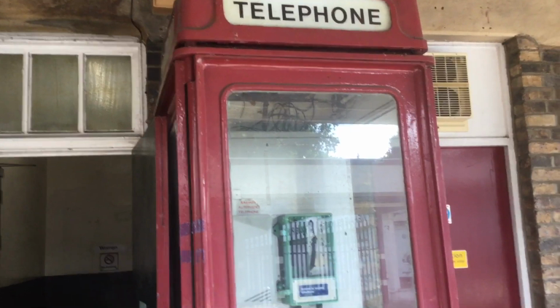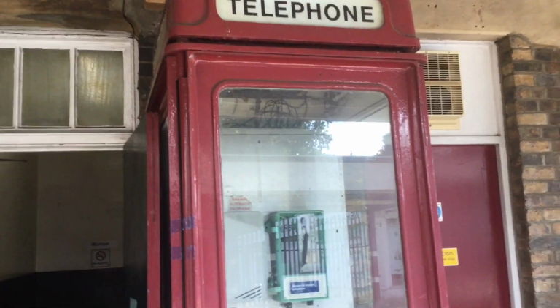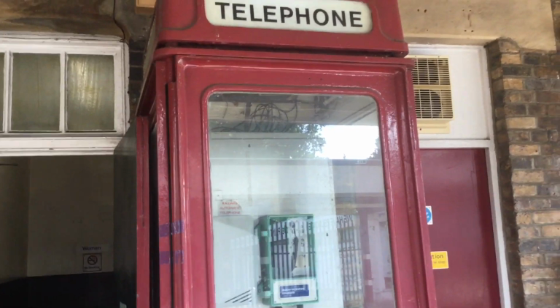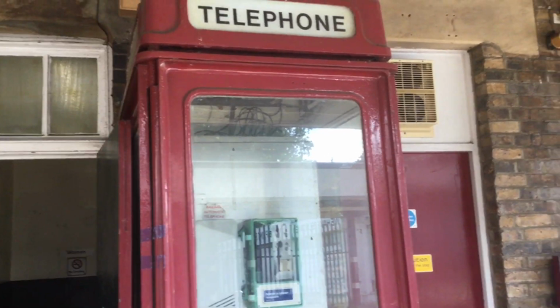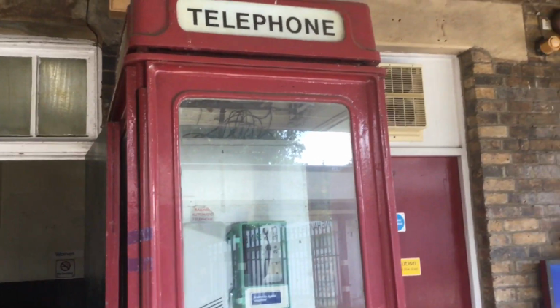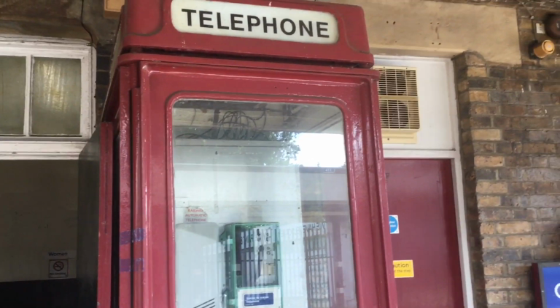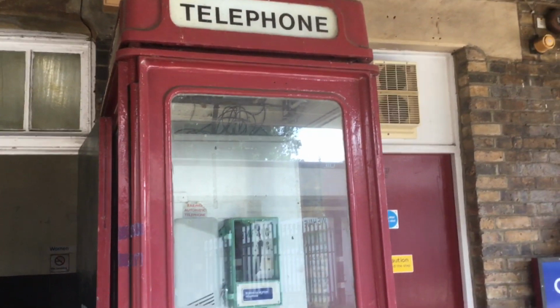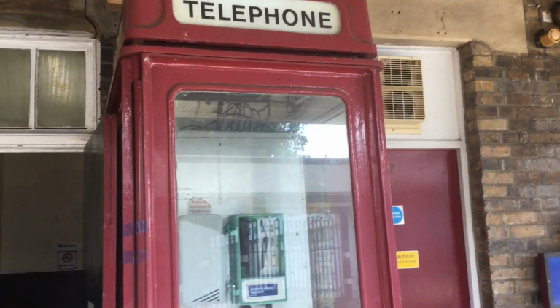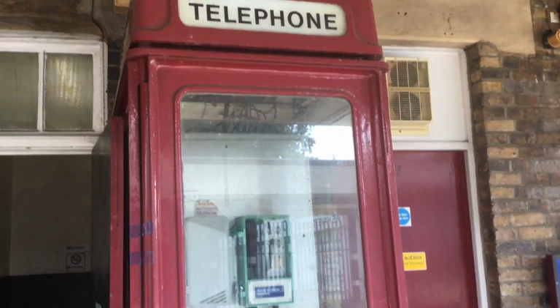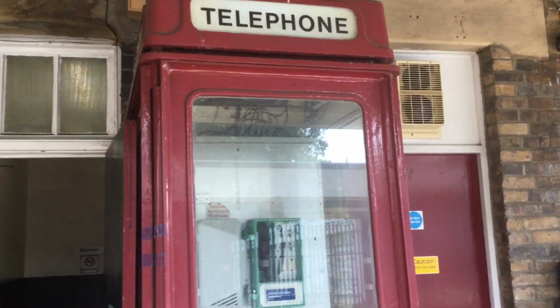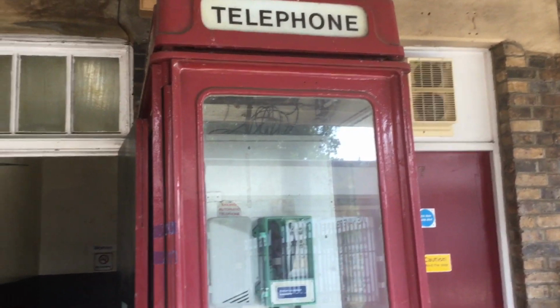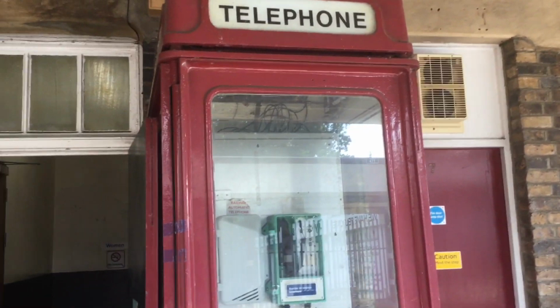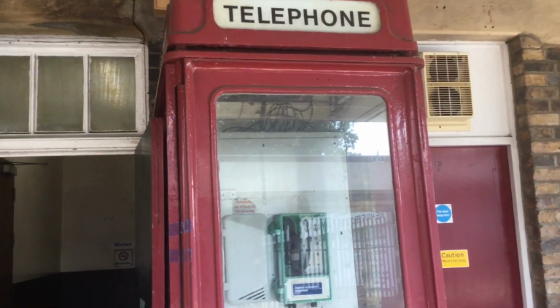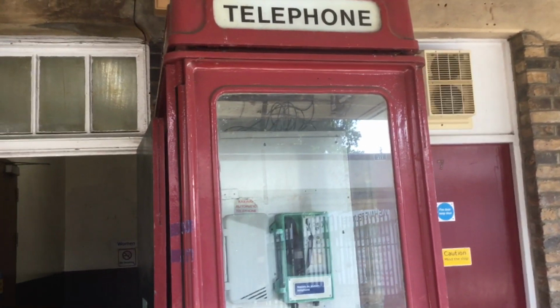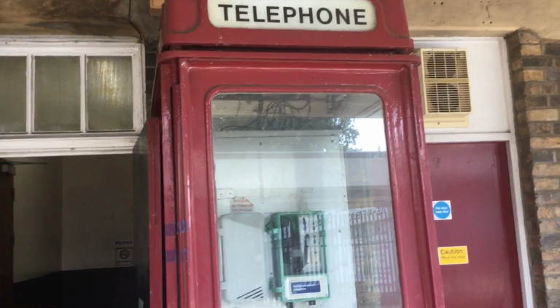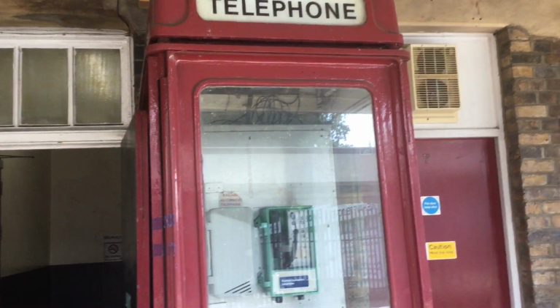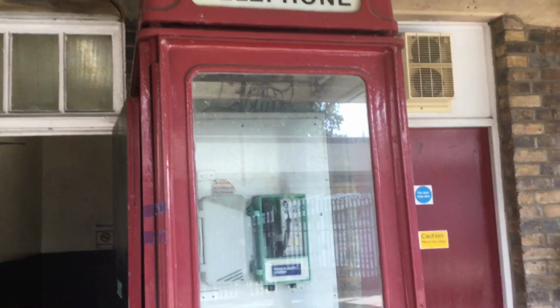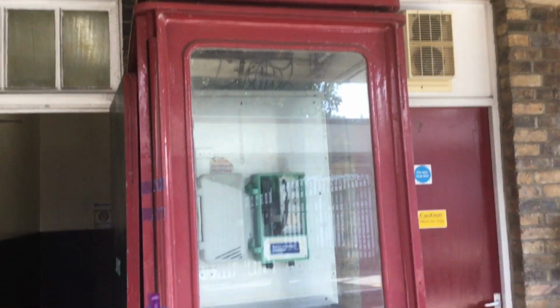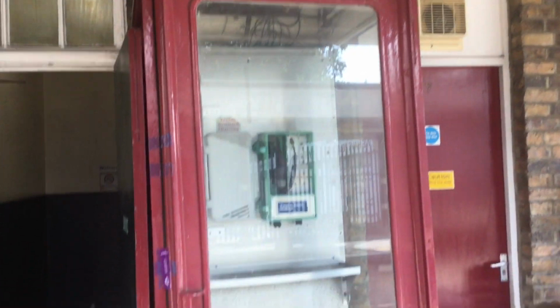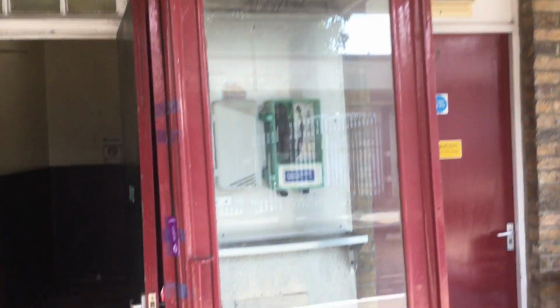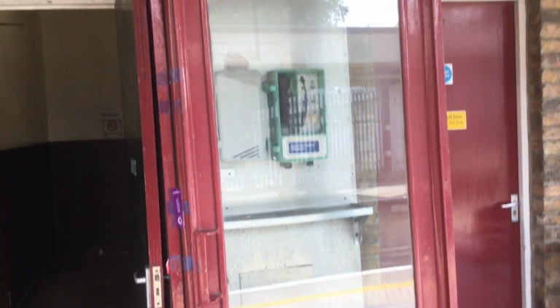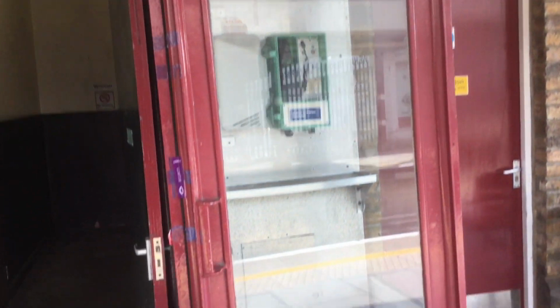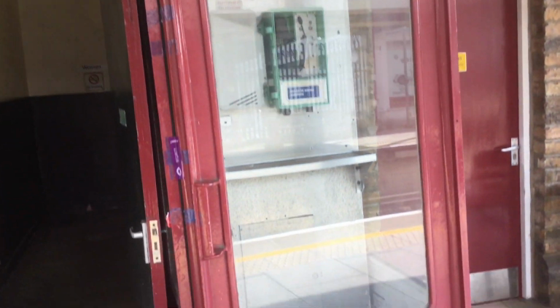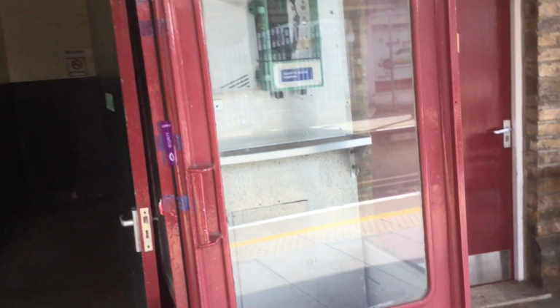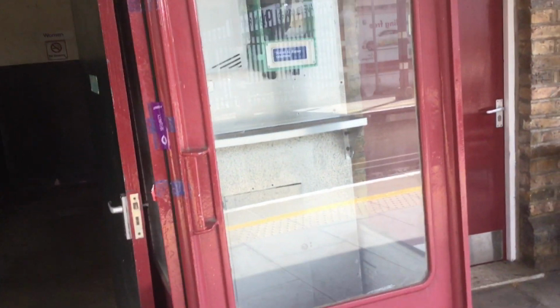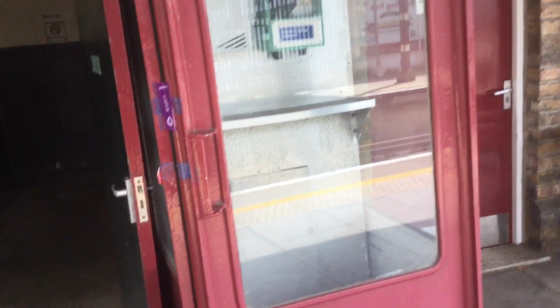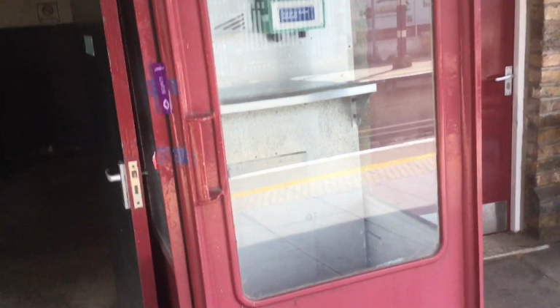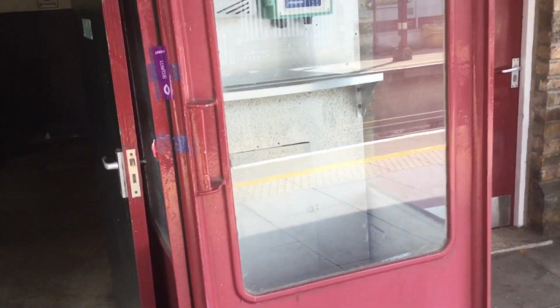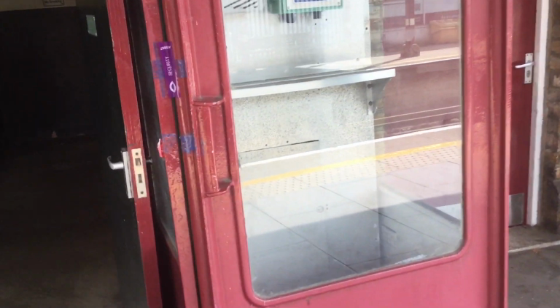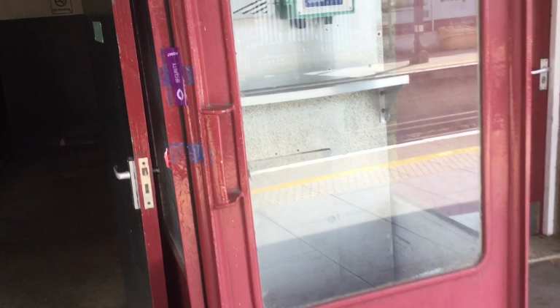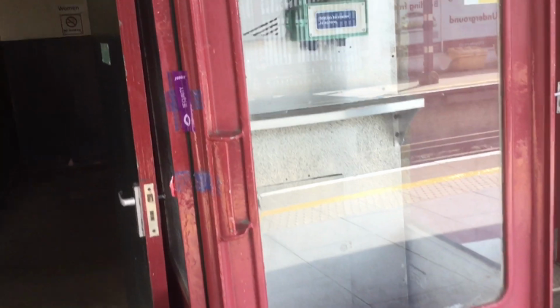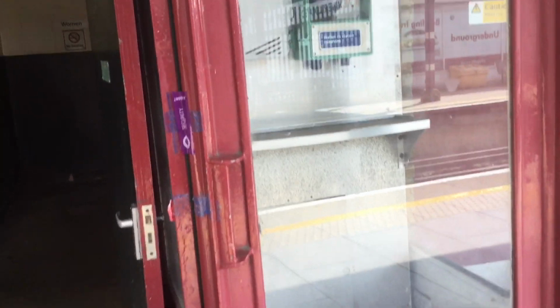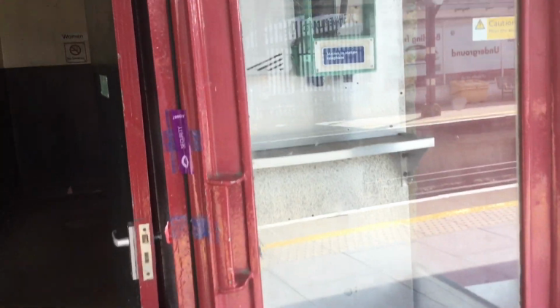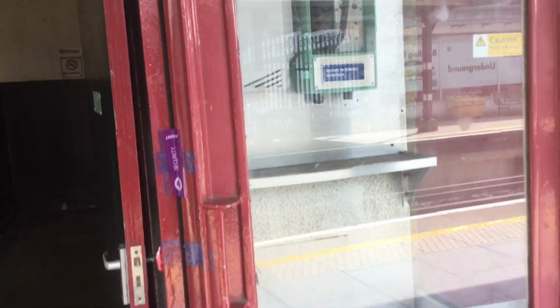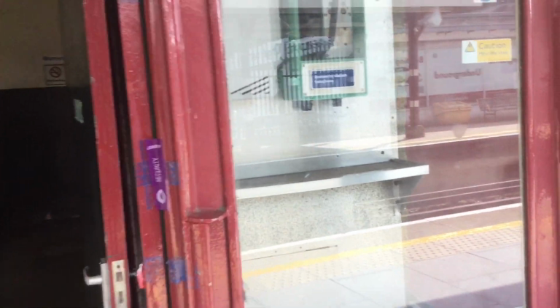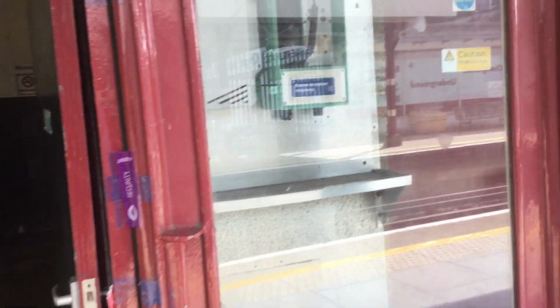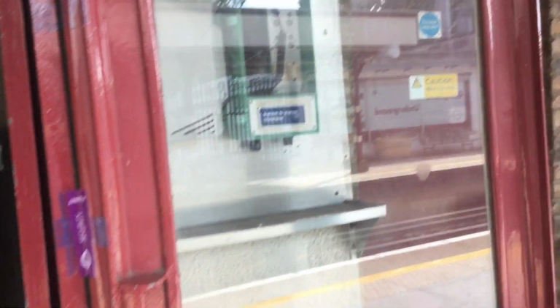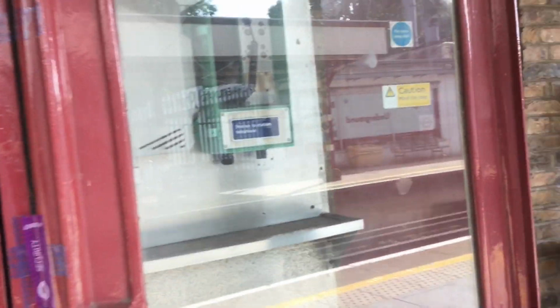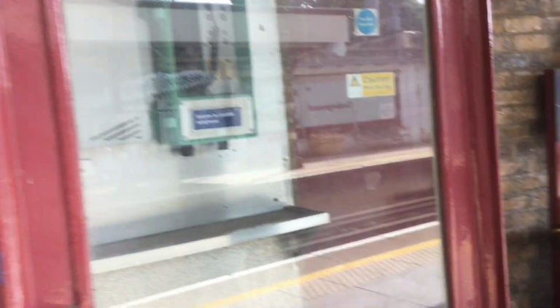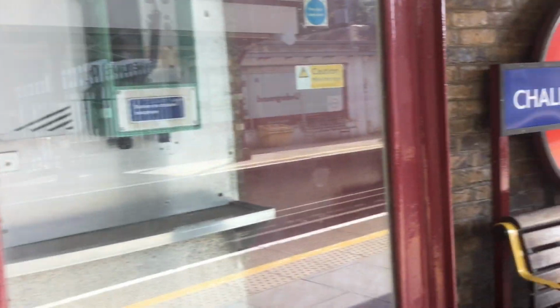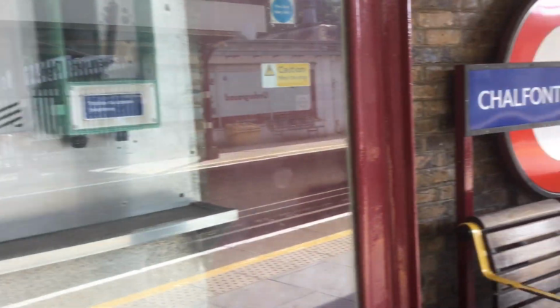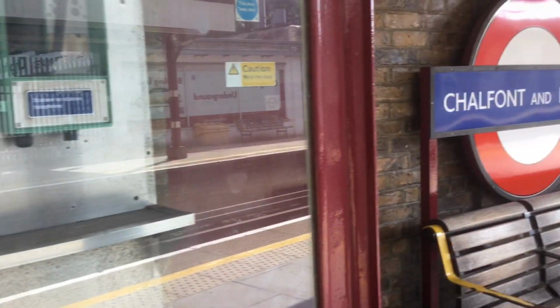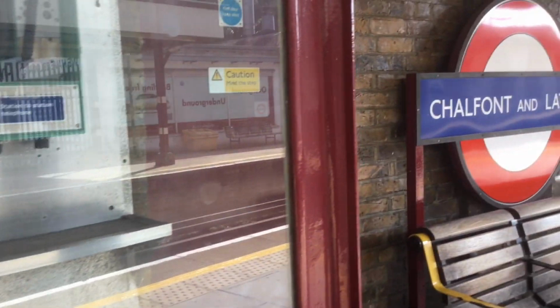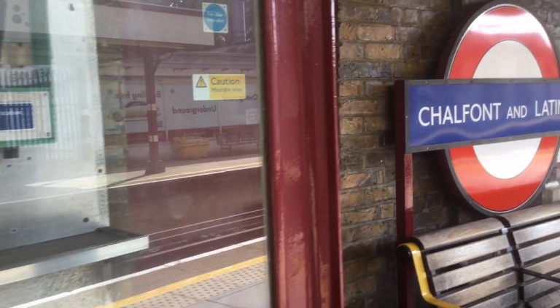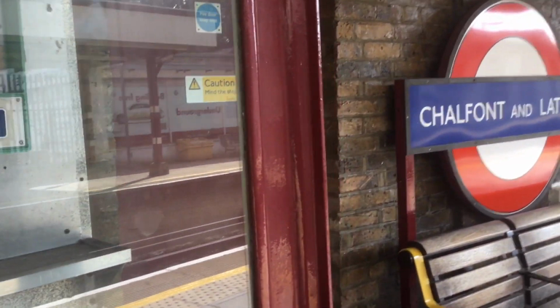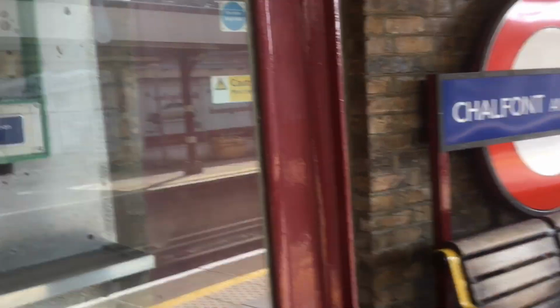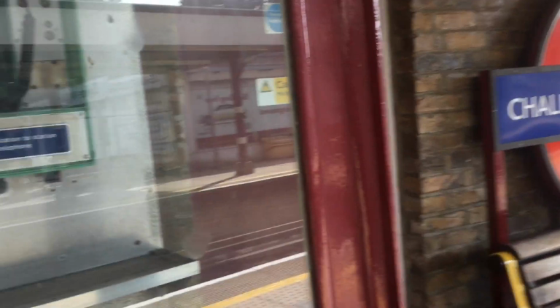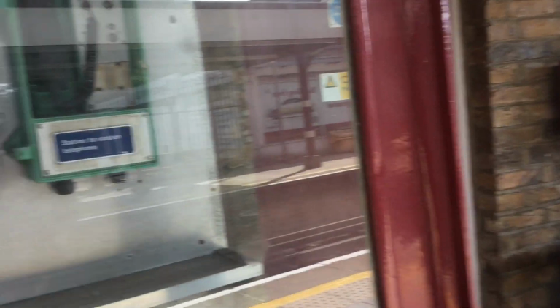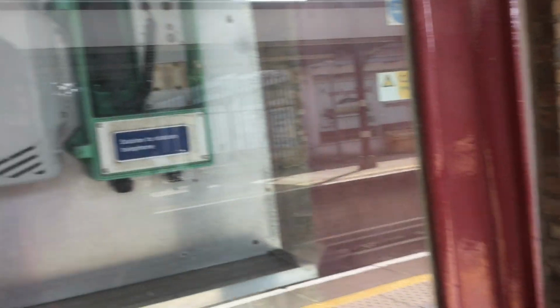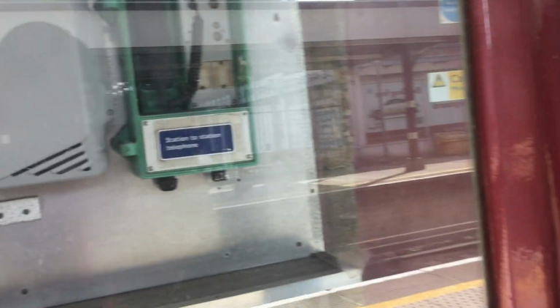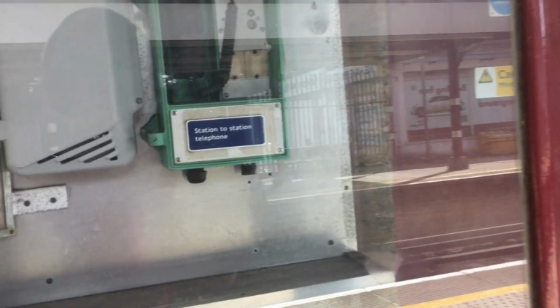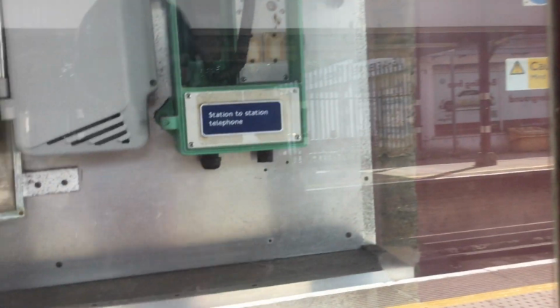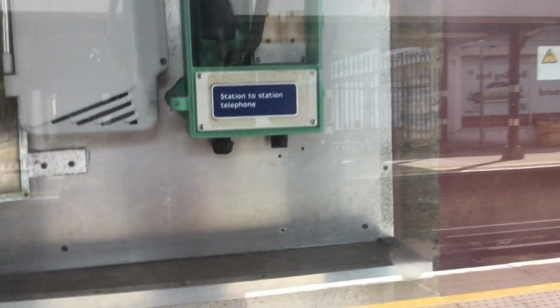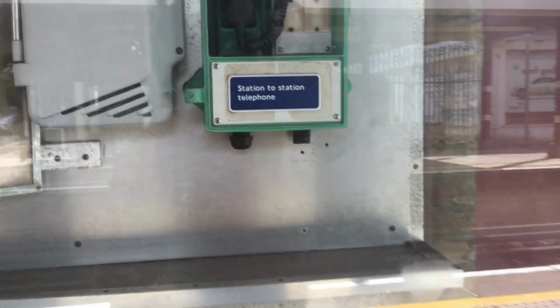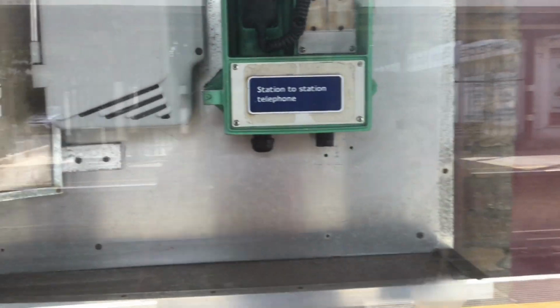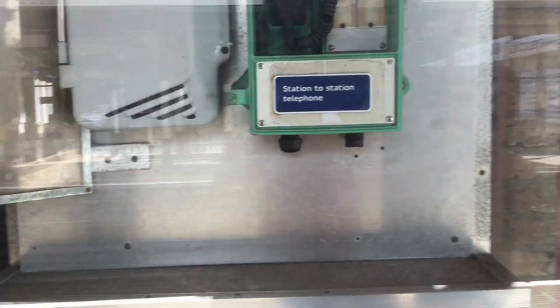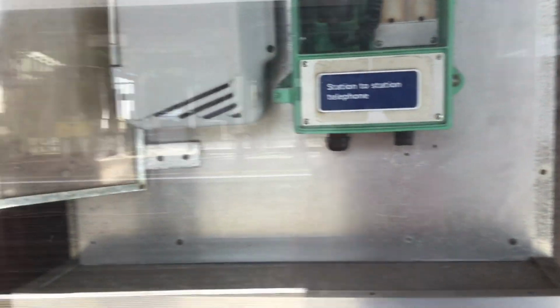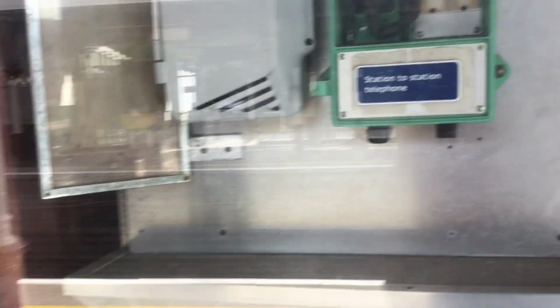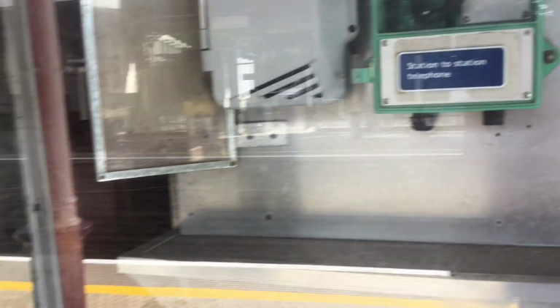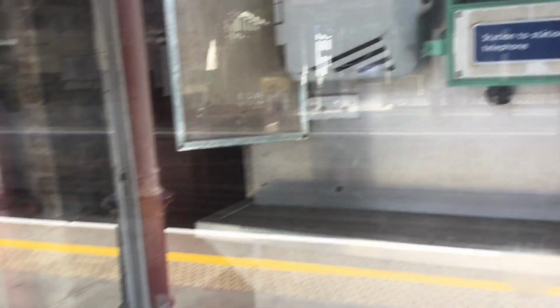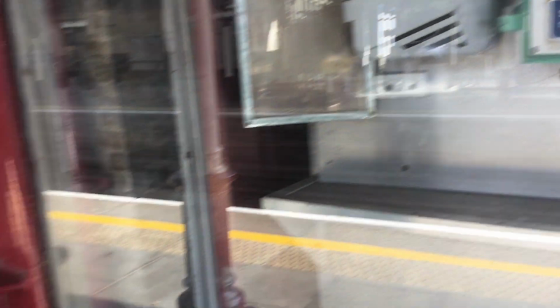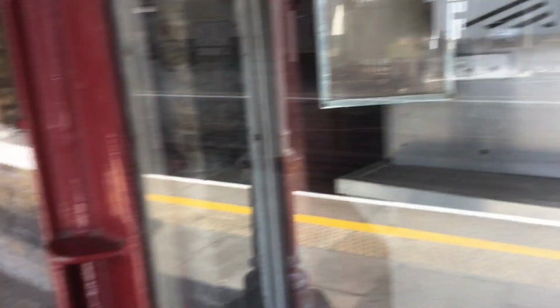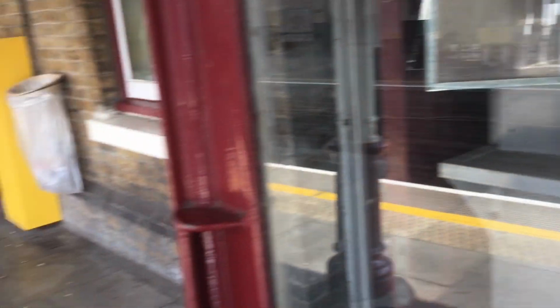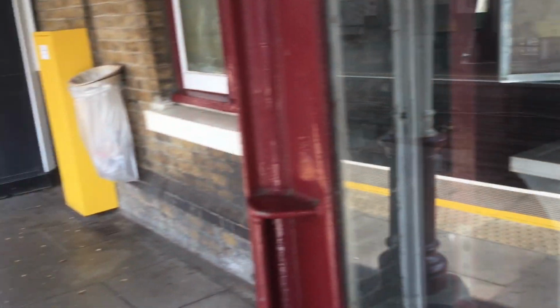Here's a funny looking telephone box. Don't worry, the train will come — I've just been told to come here.